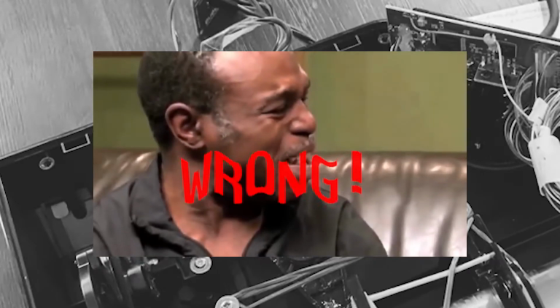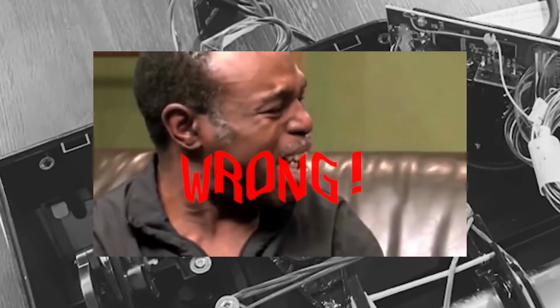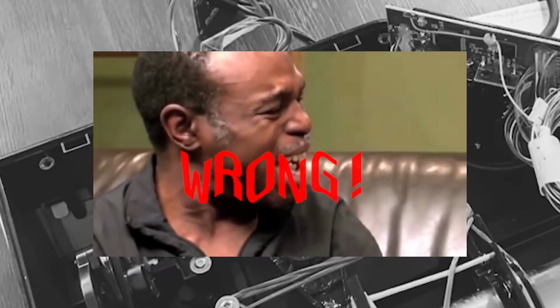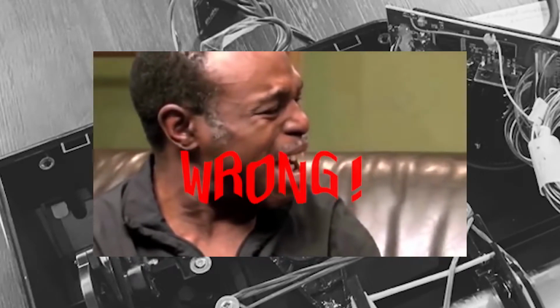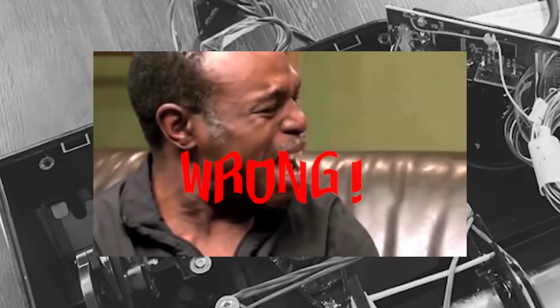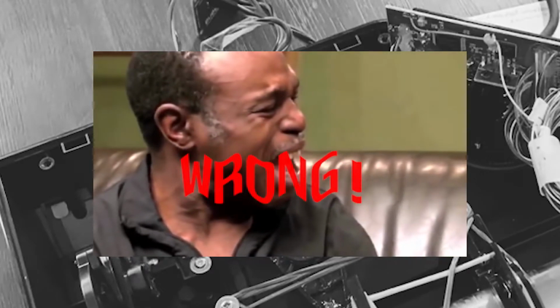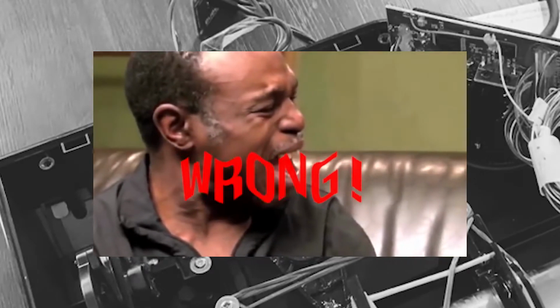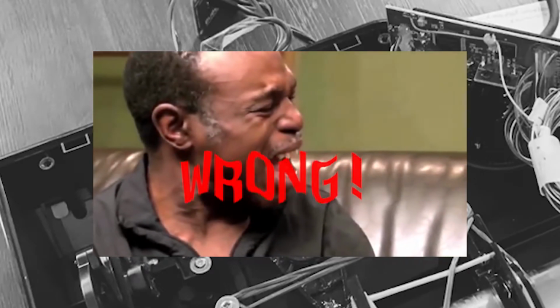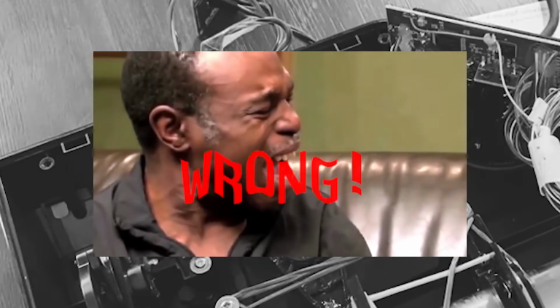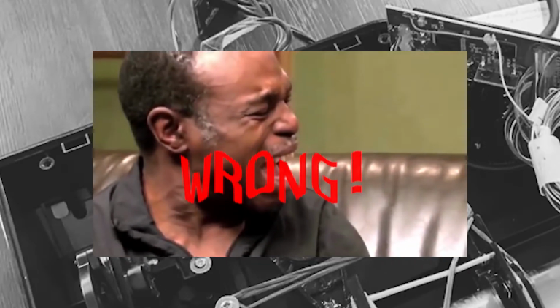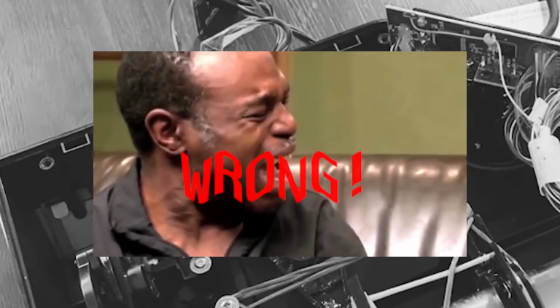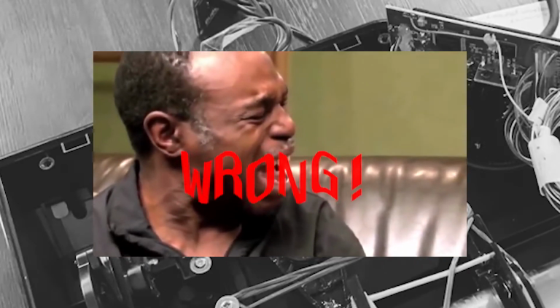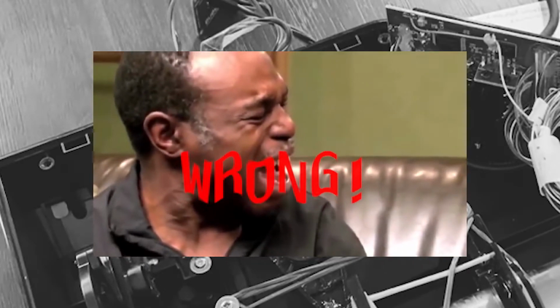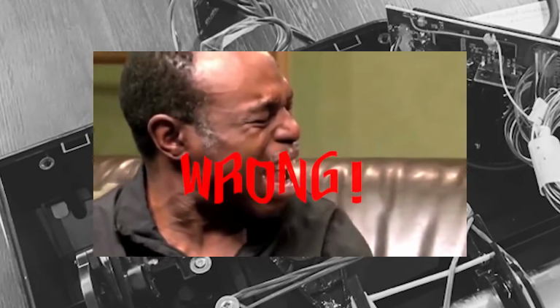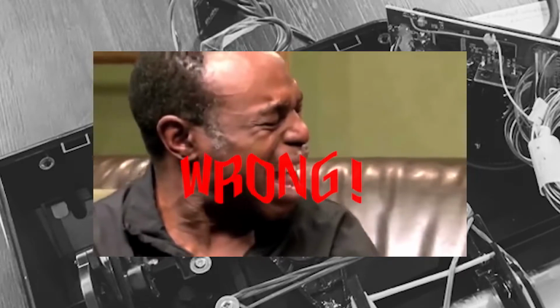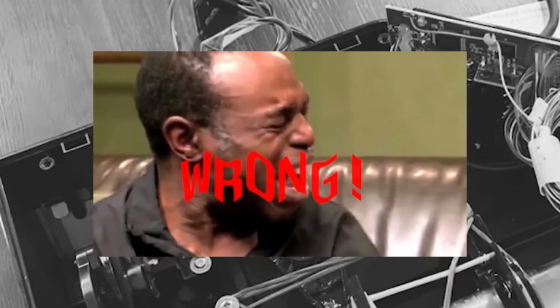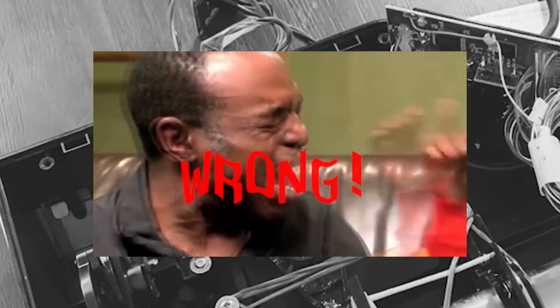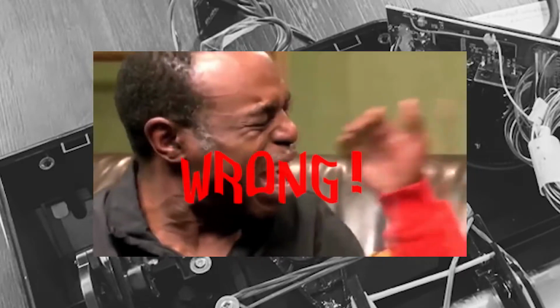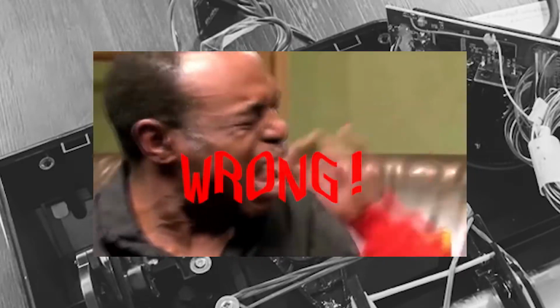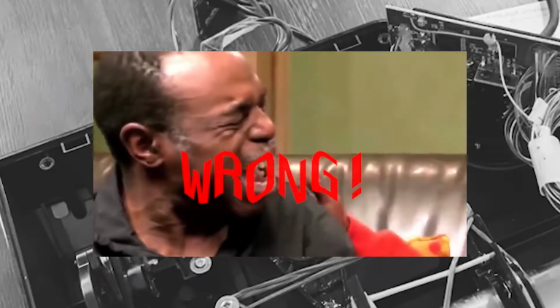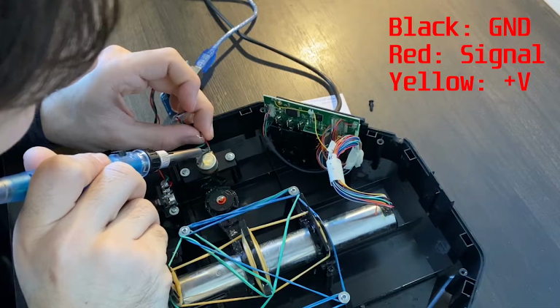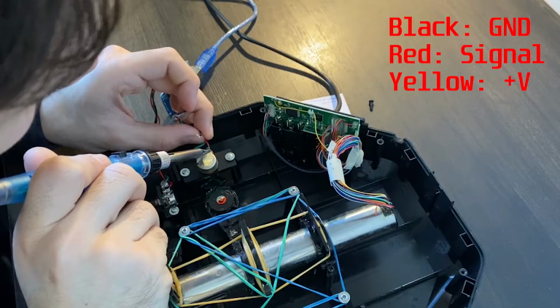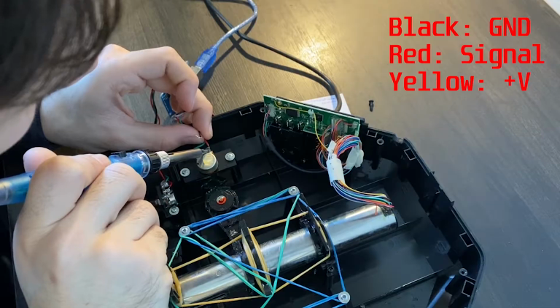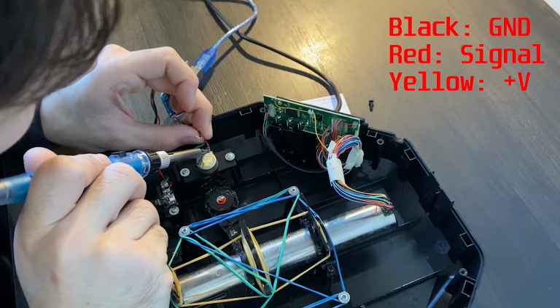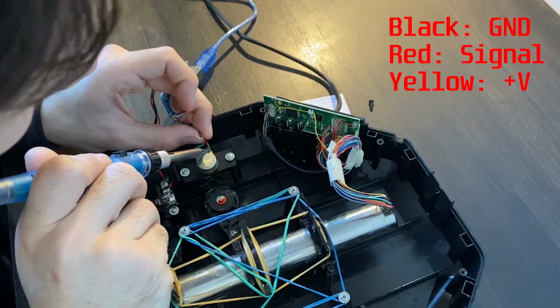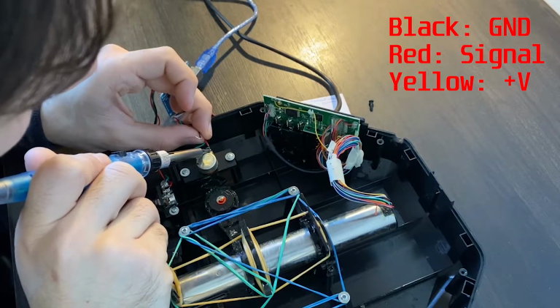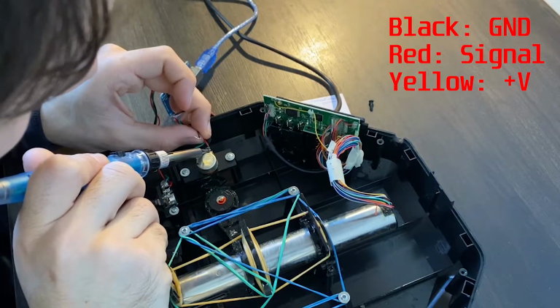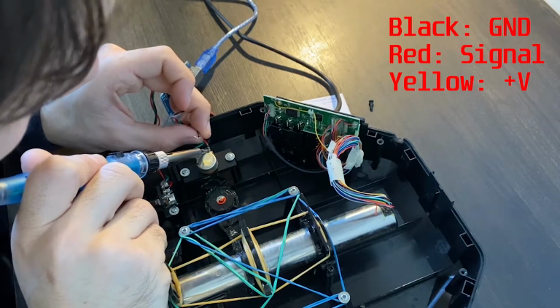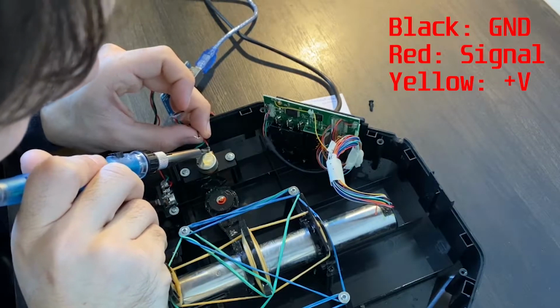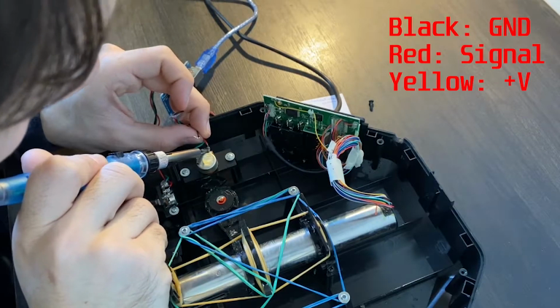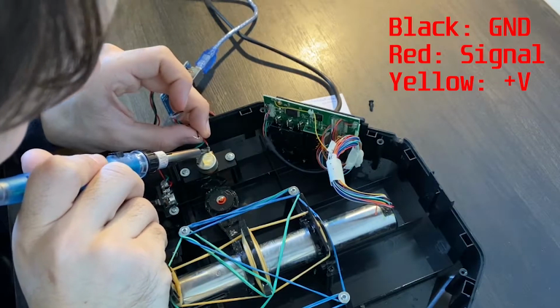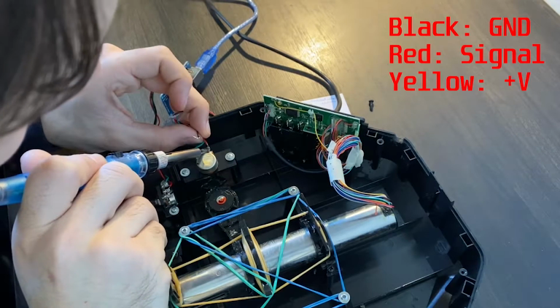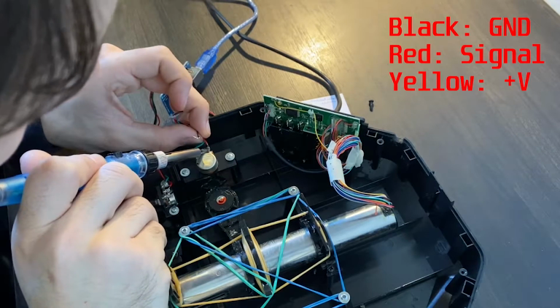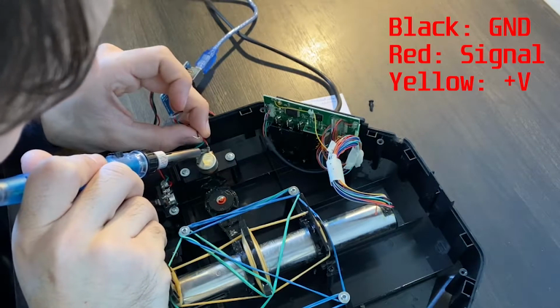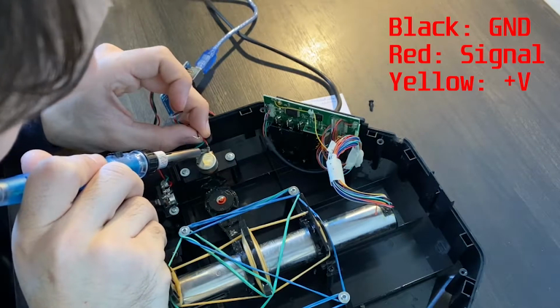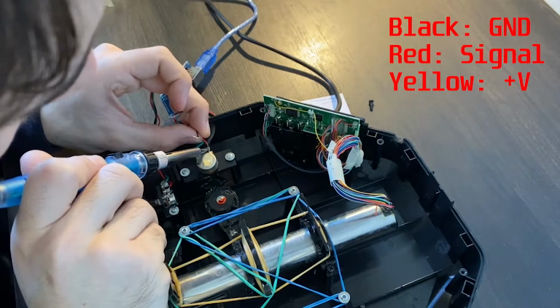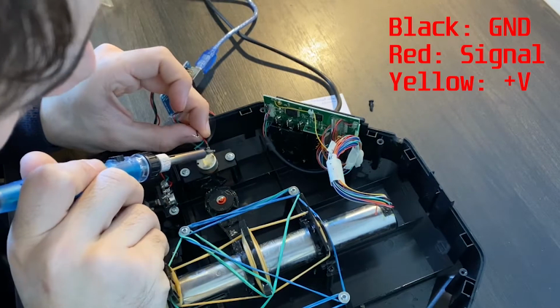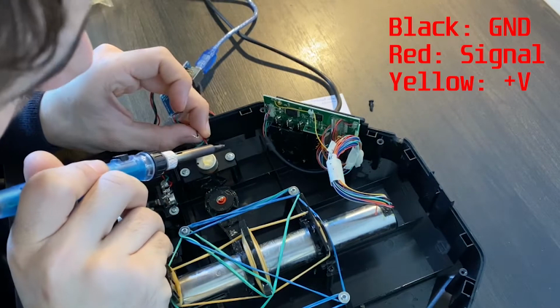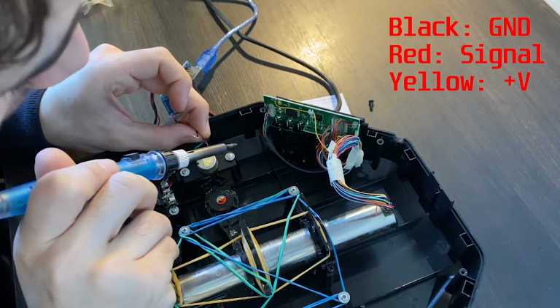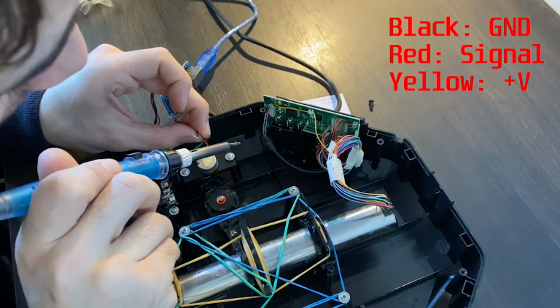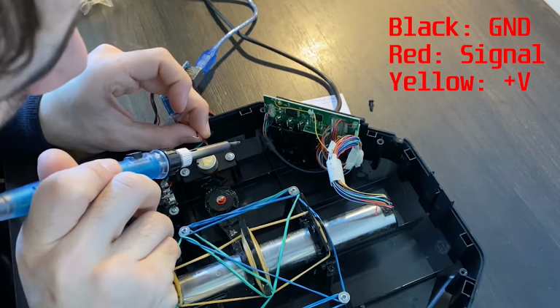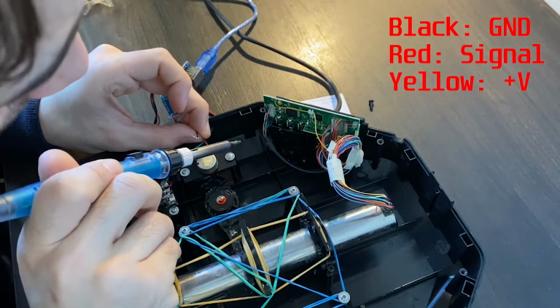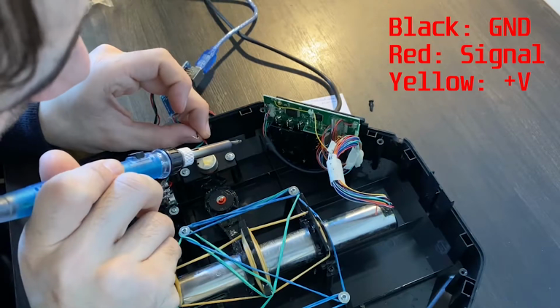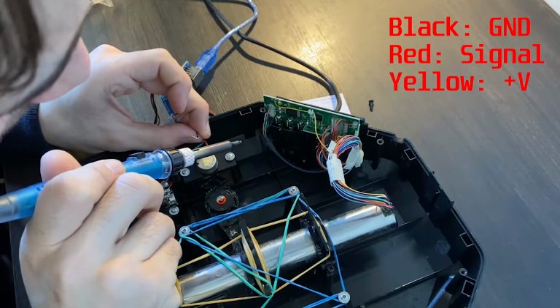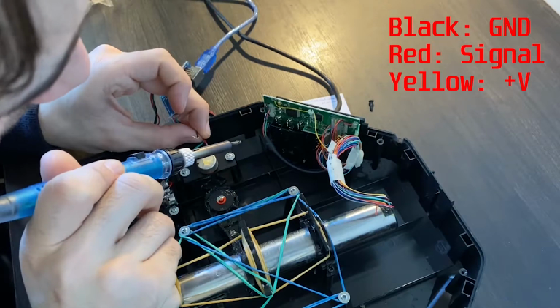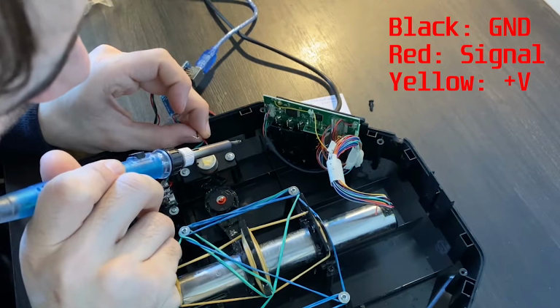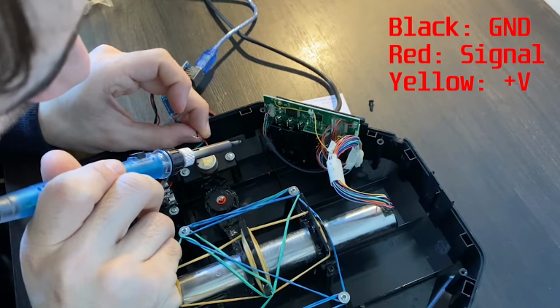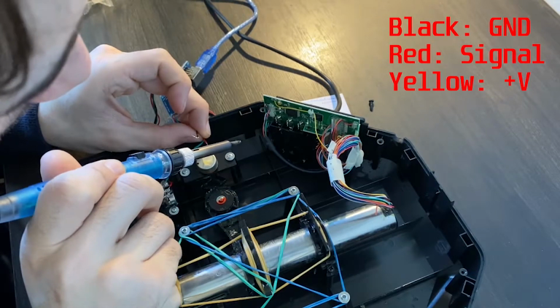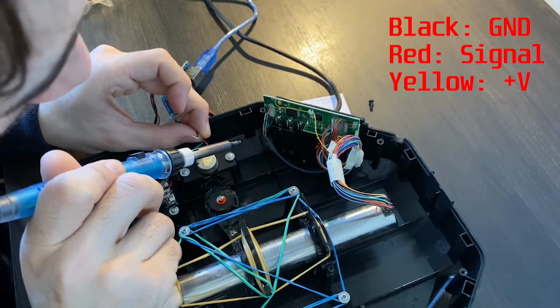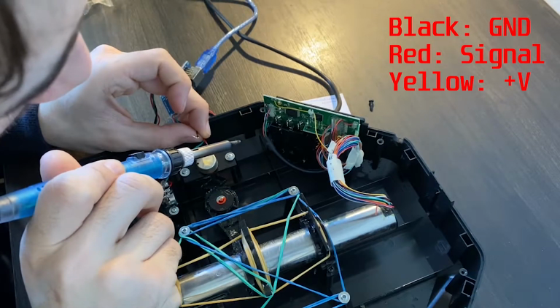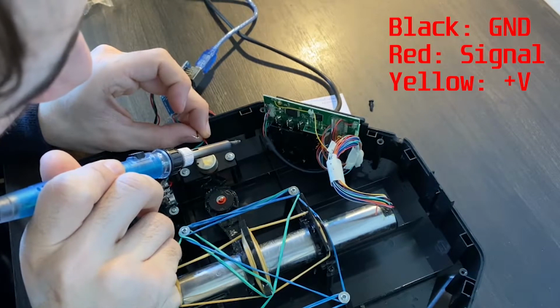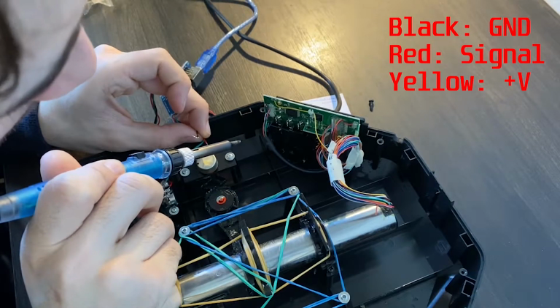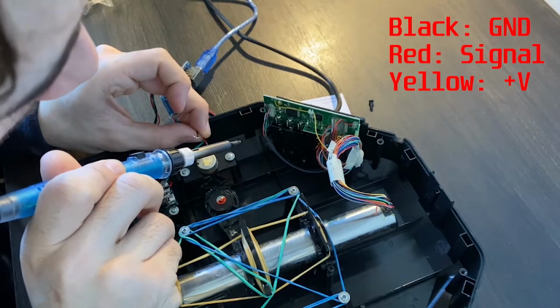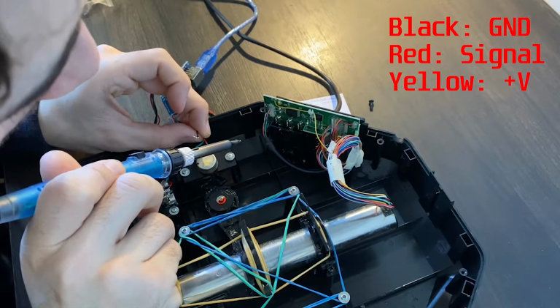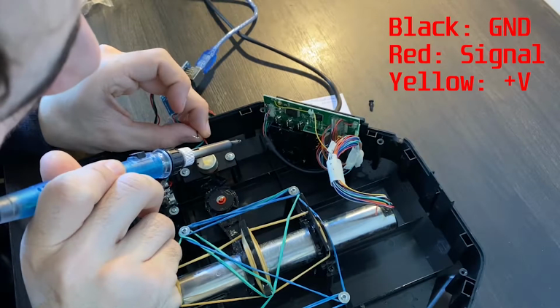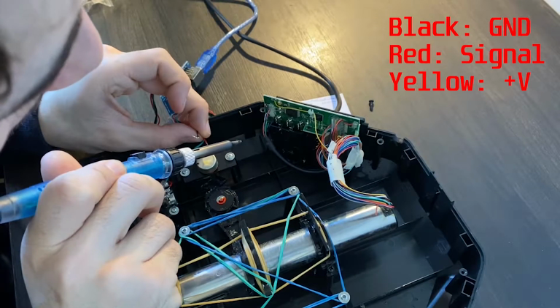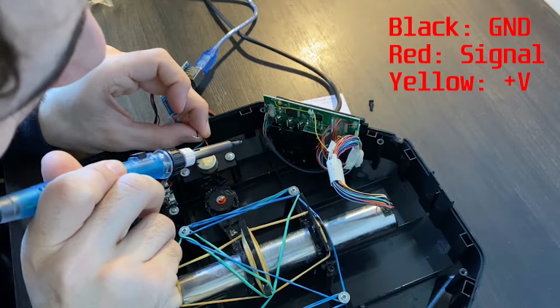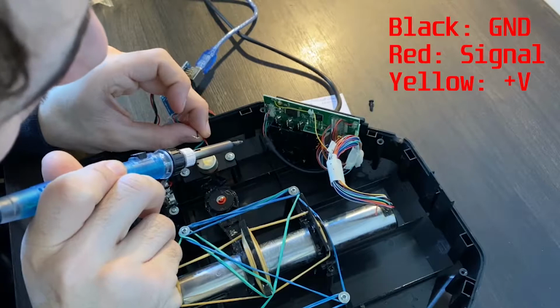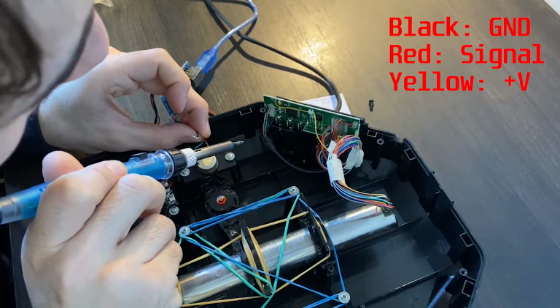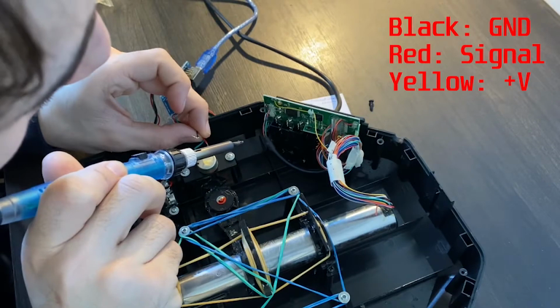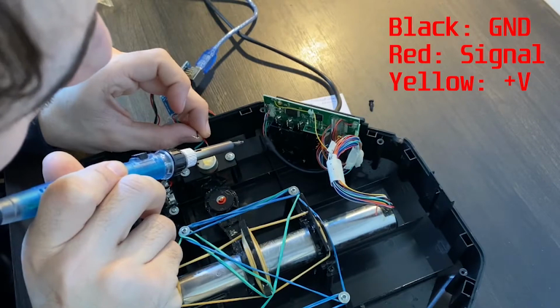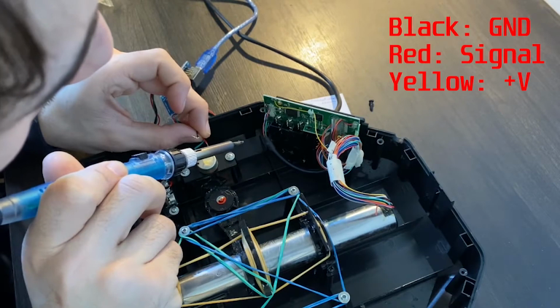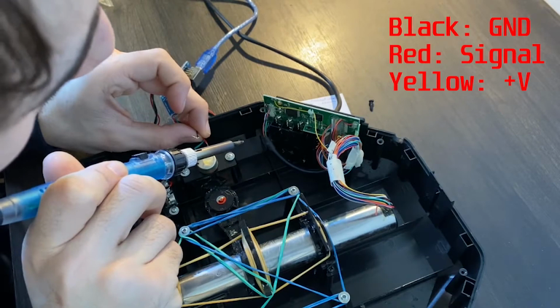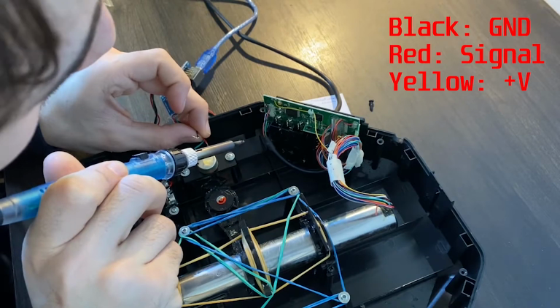Well, that is wrong. The ground cable is indeed black, but then the voltage in is yellow and the signal is red, for some reason.